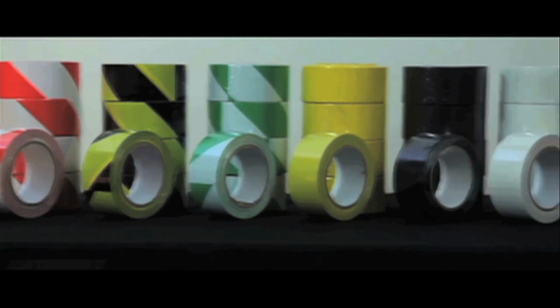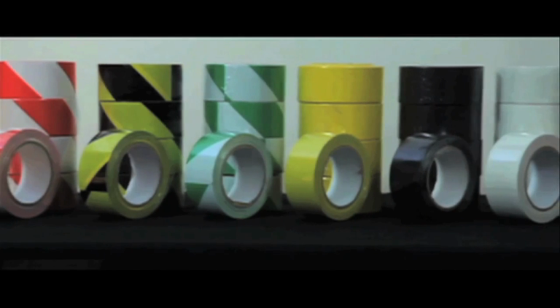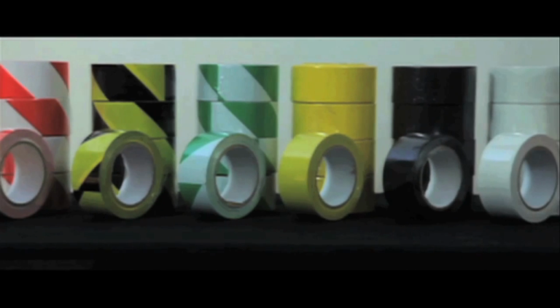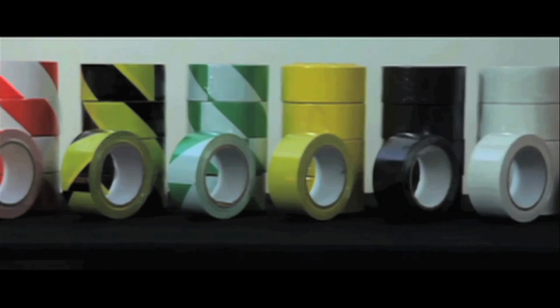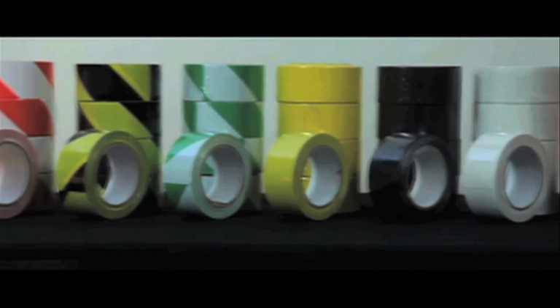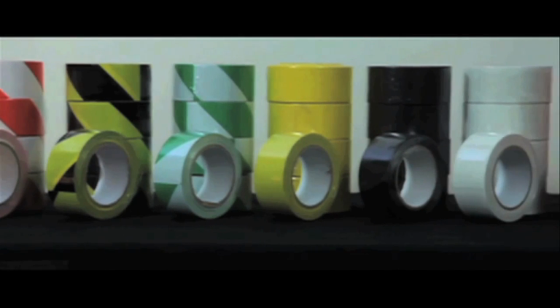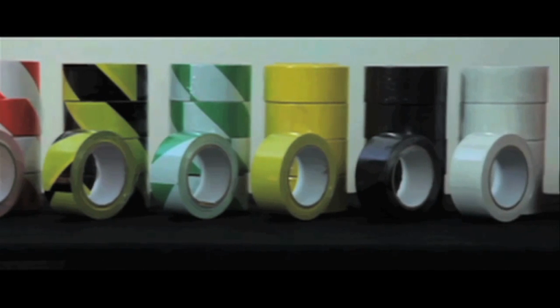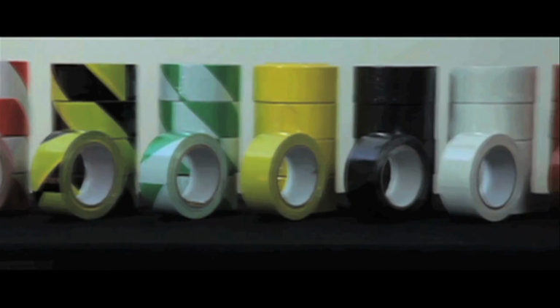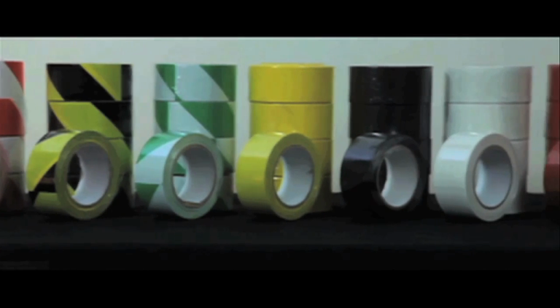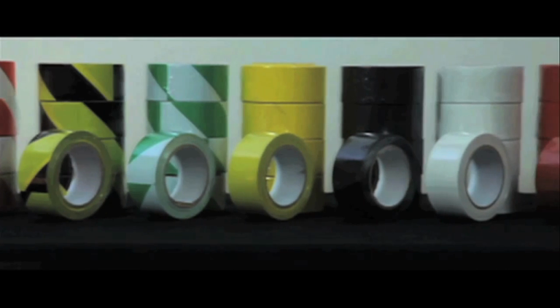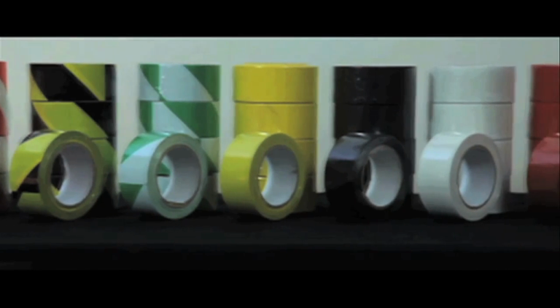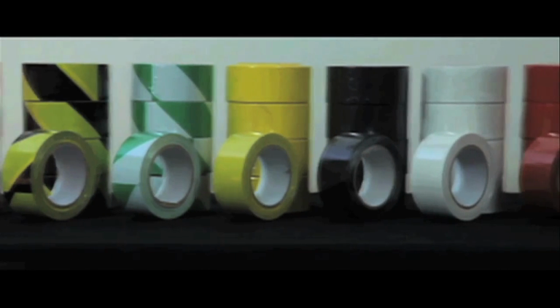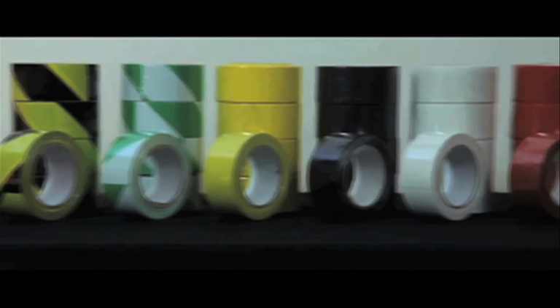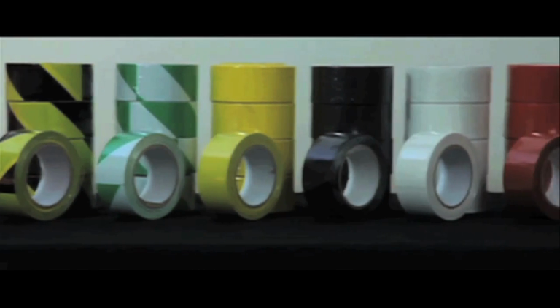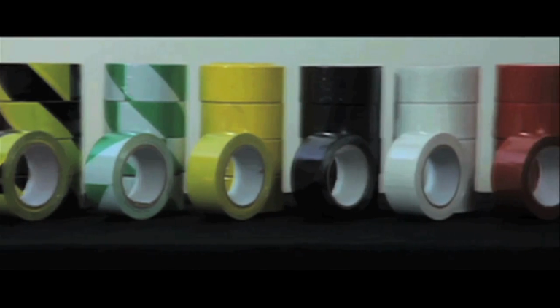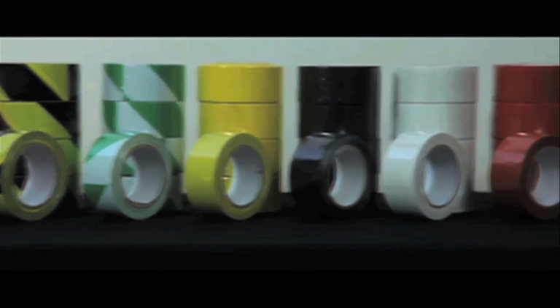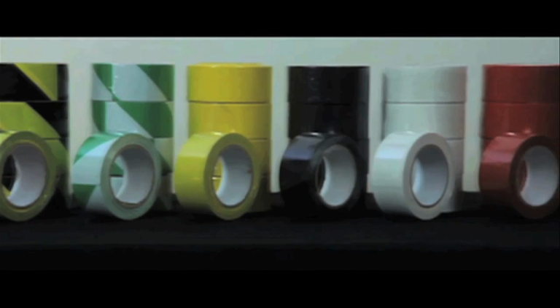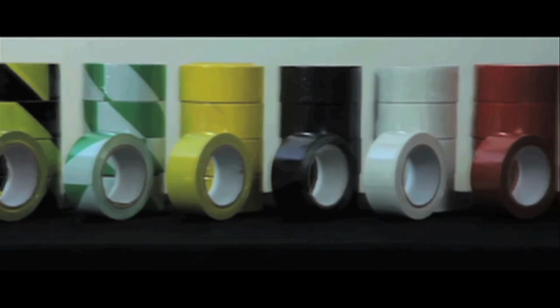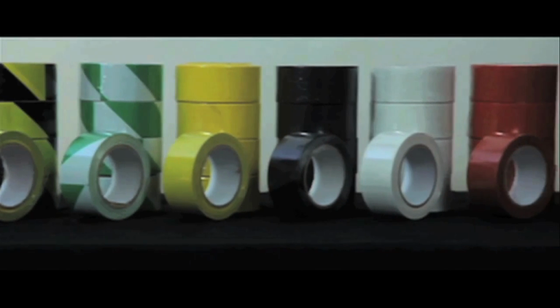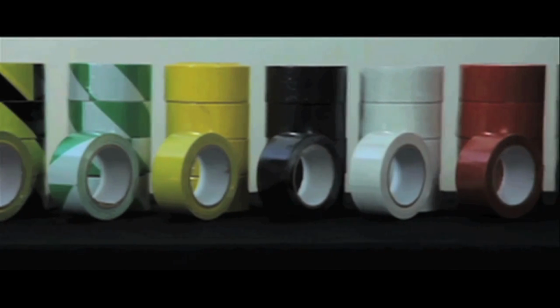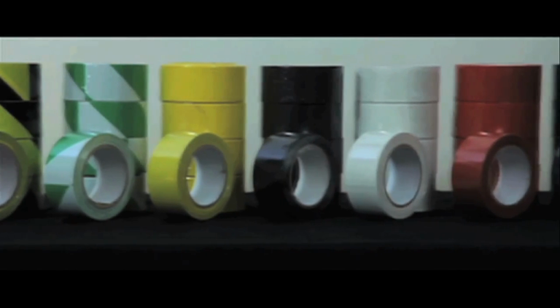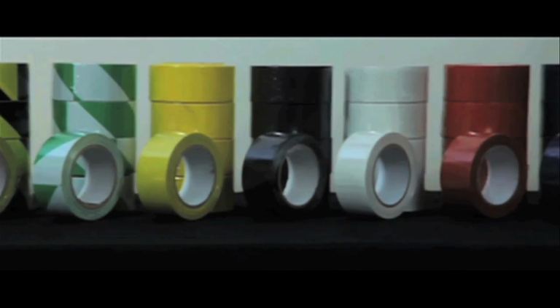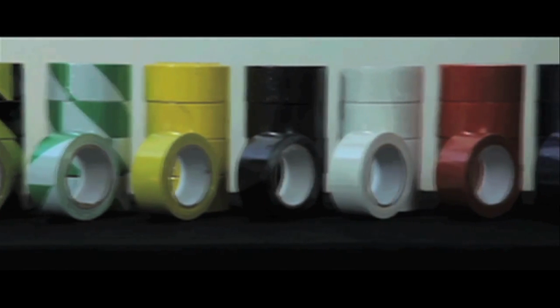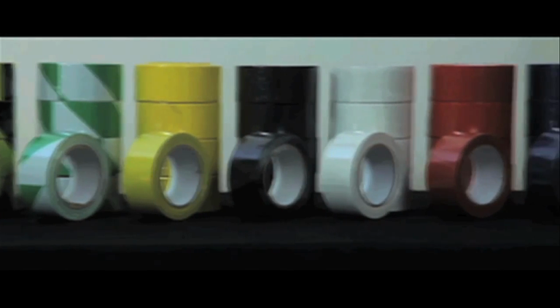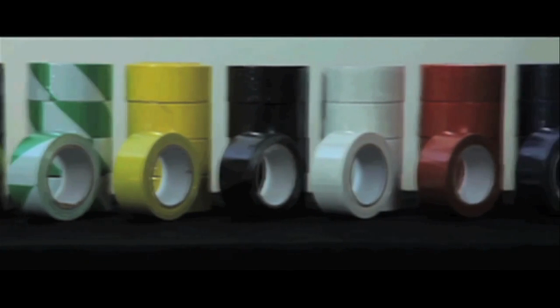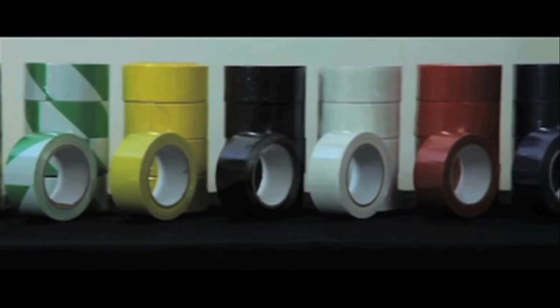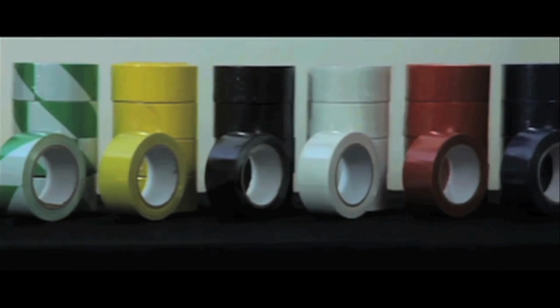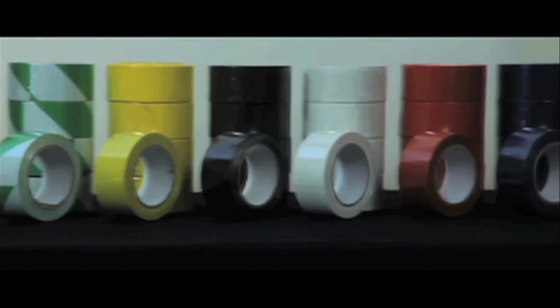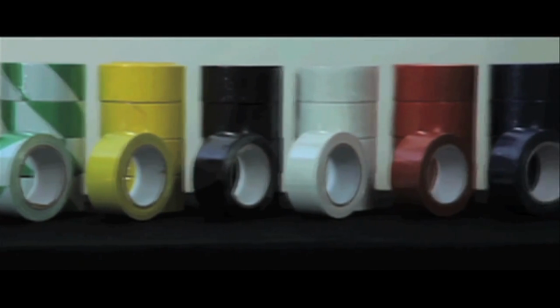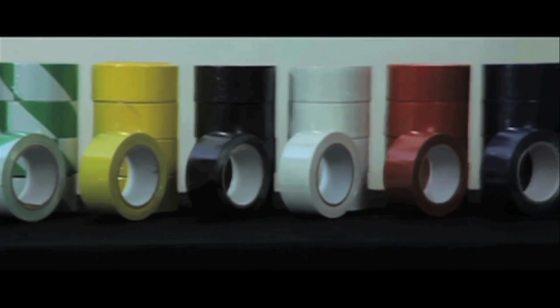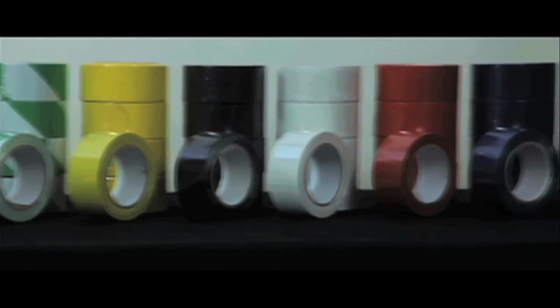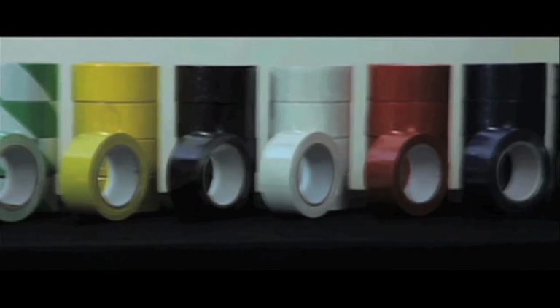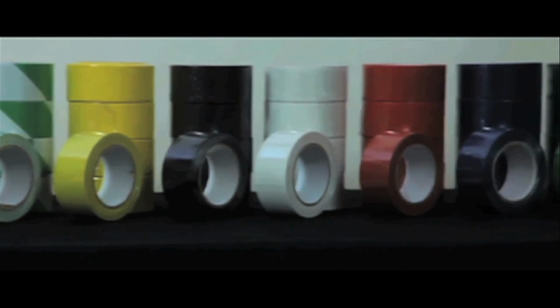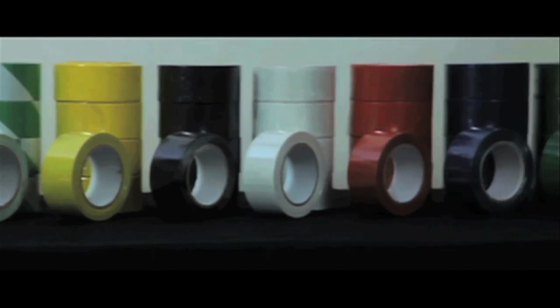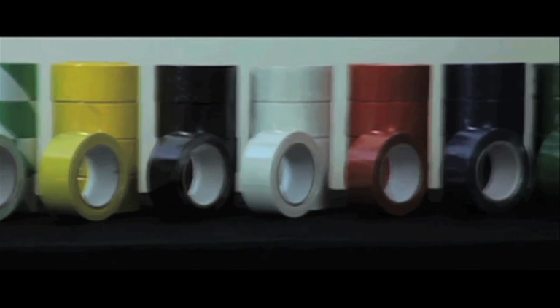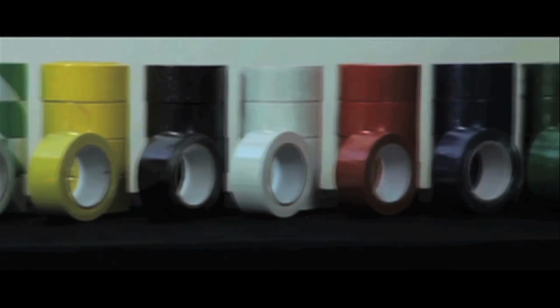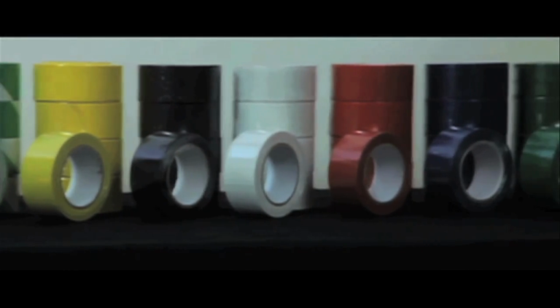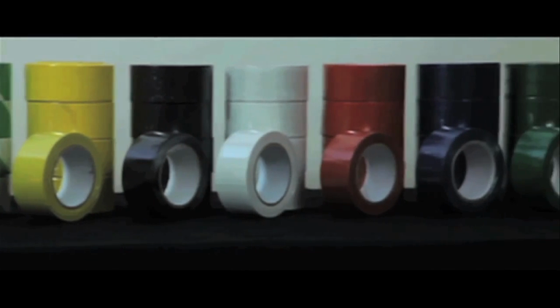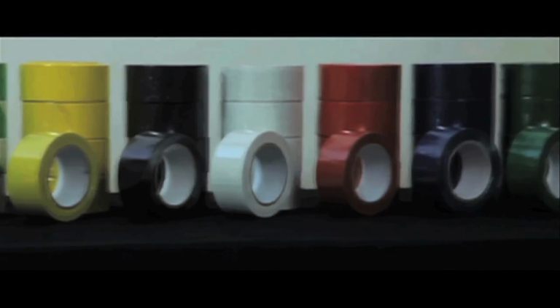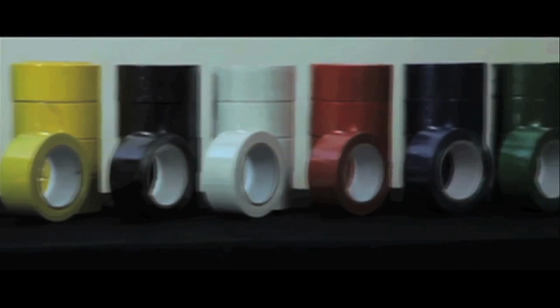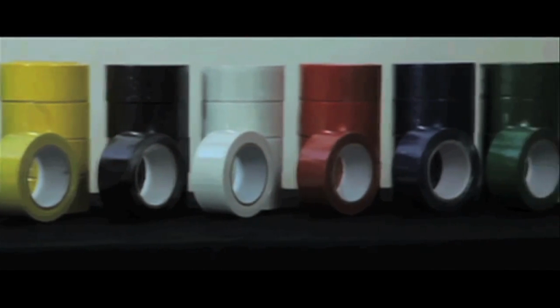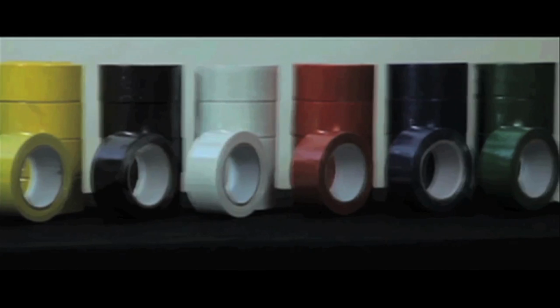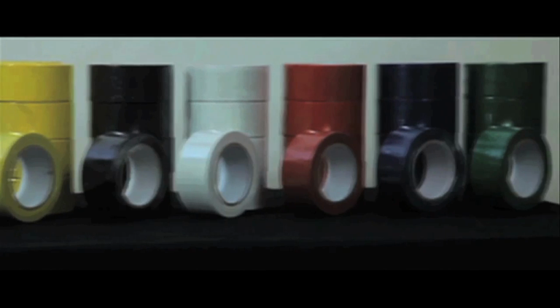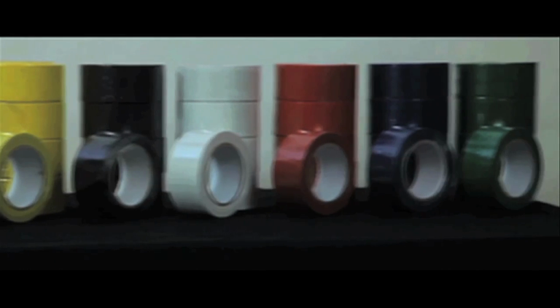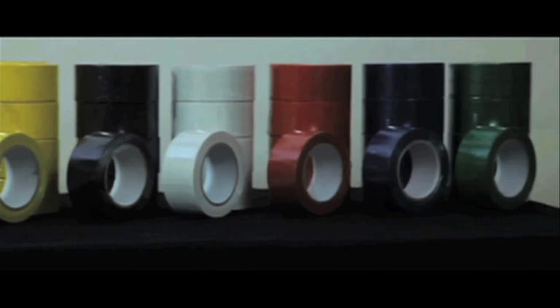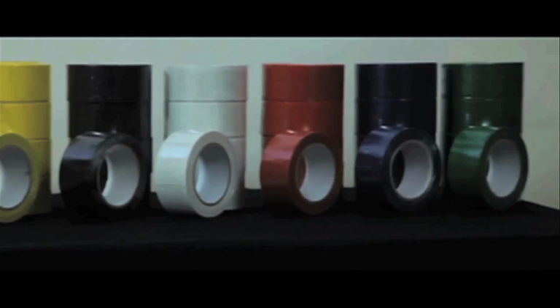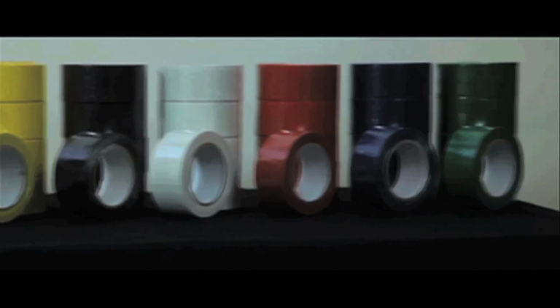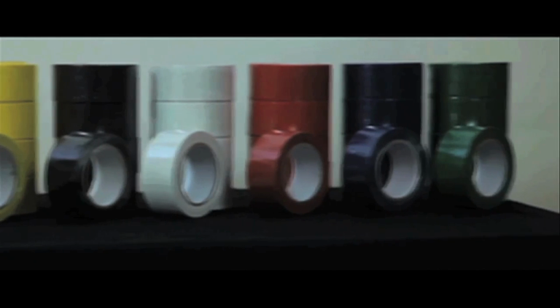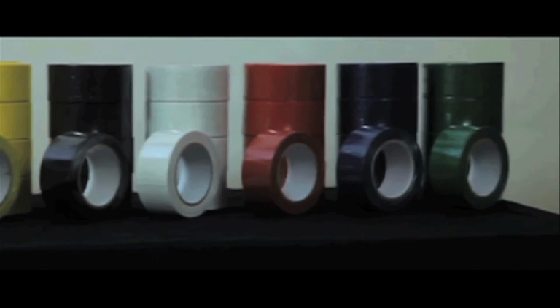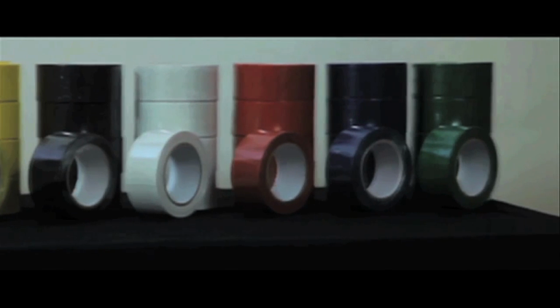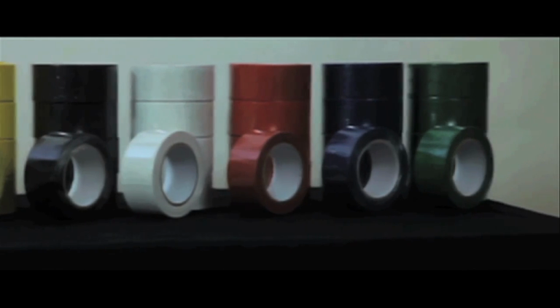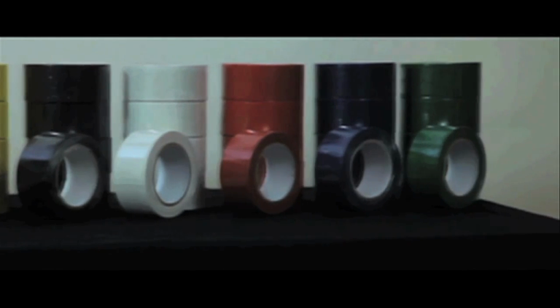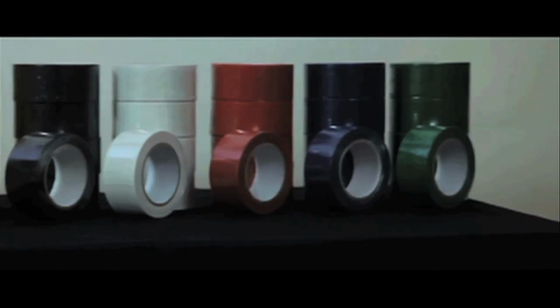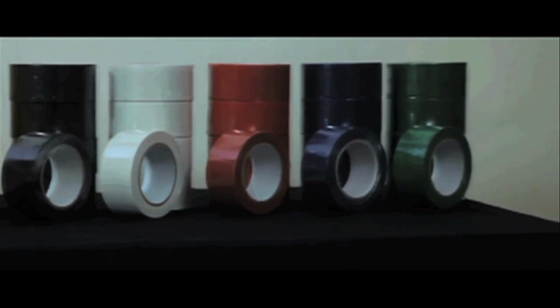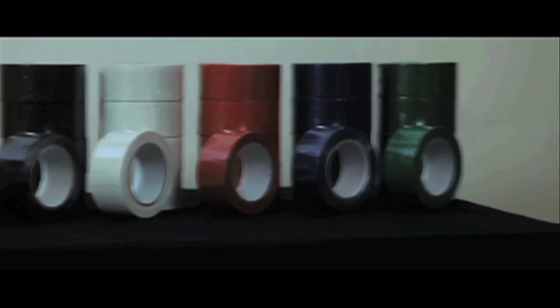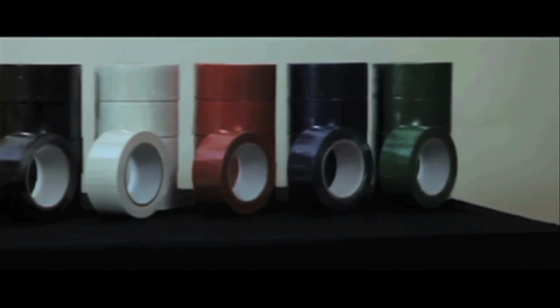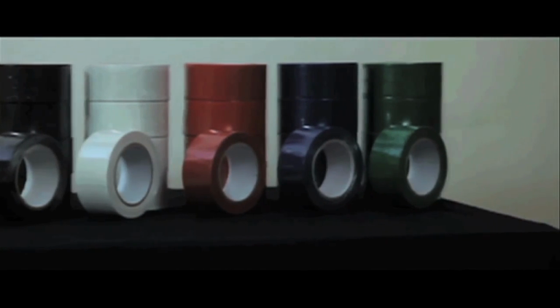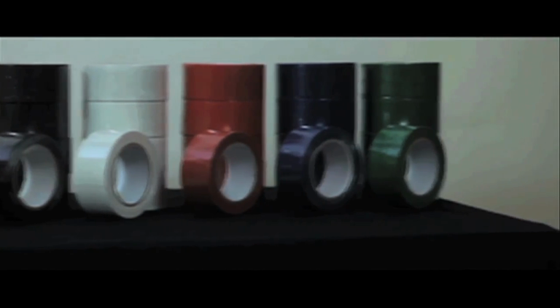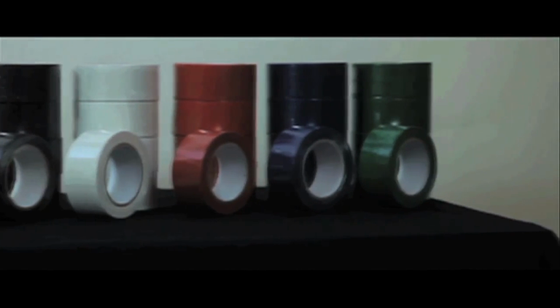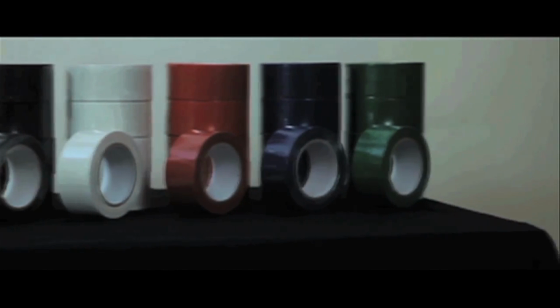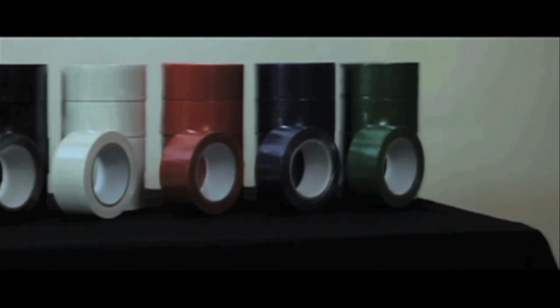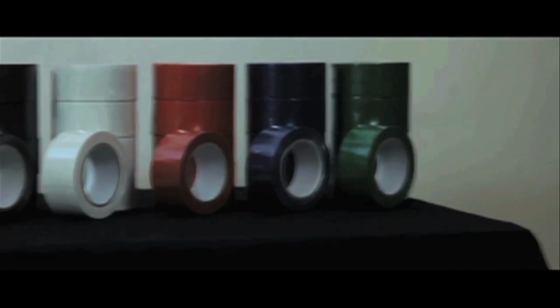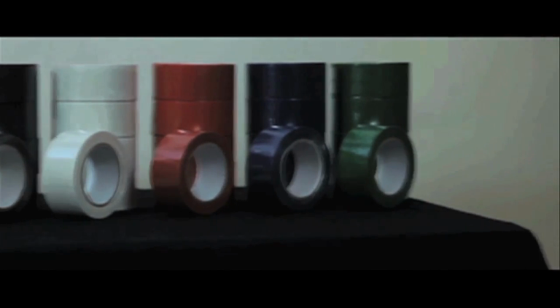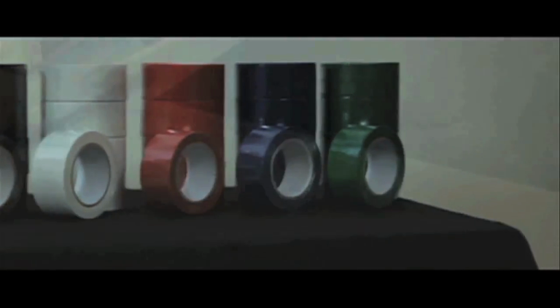Single colours include yellow, black, white, red, blue and green.